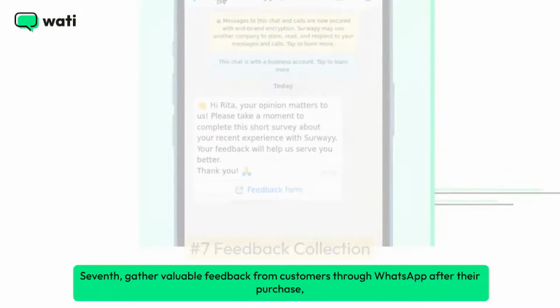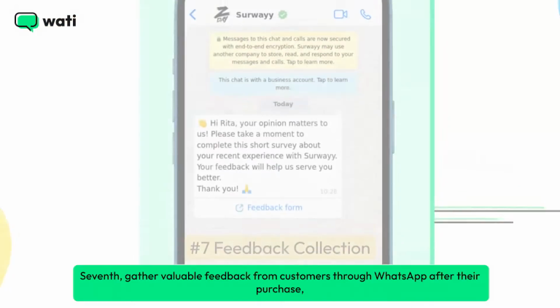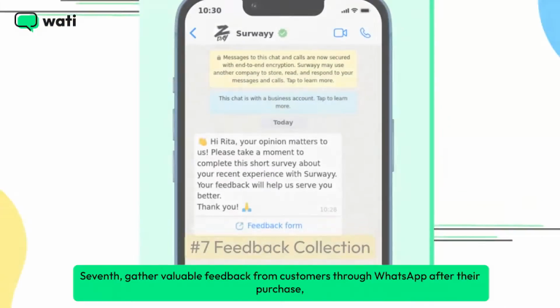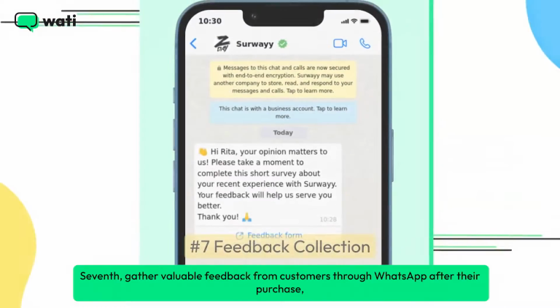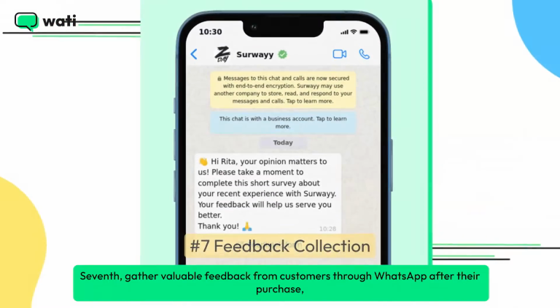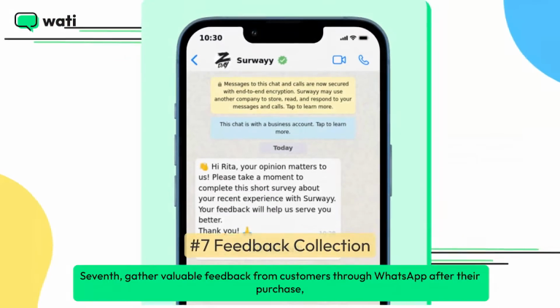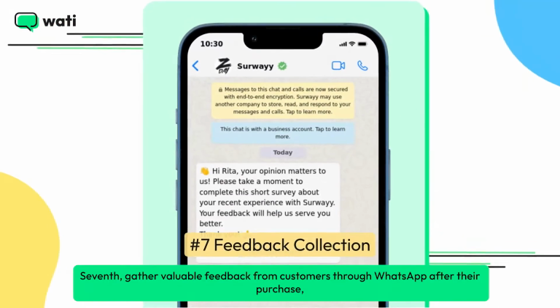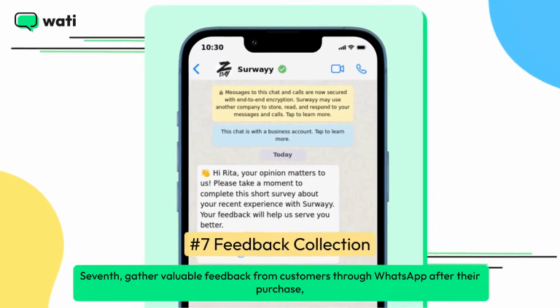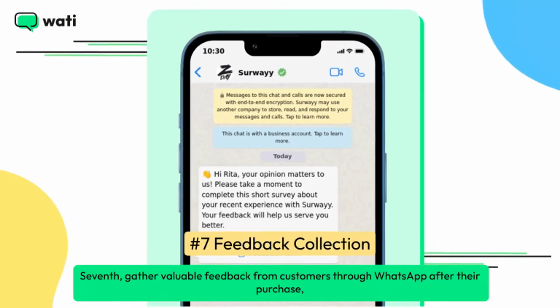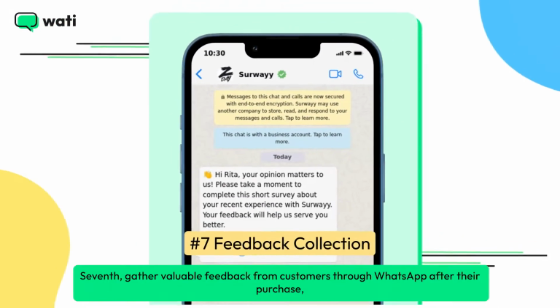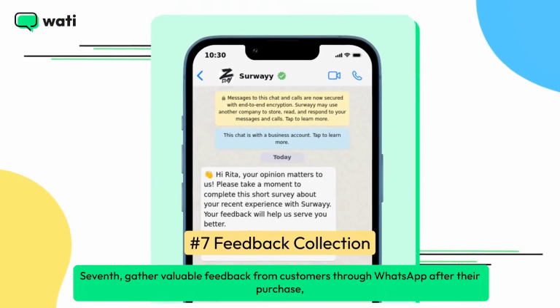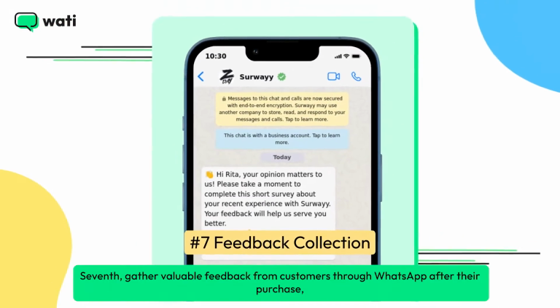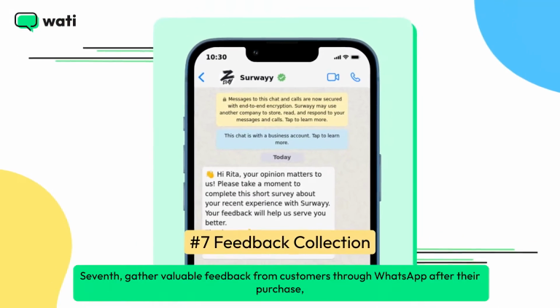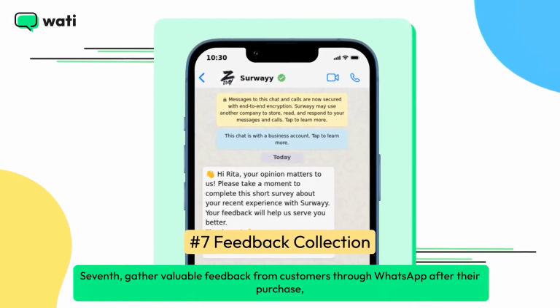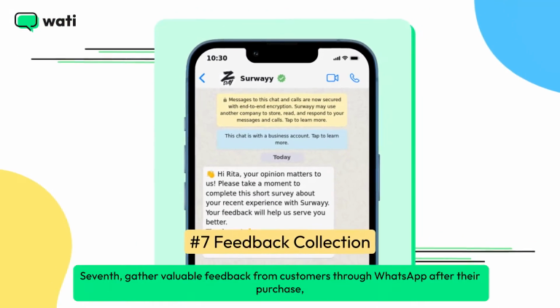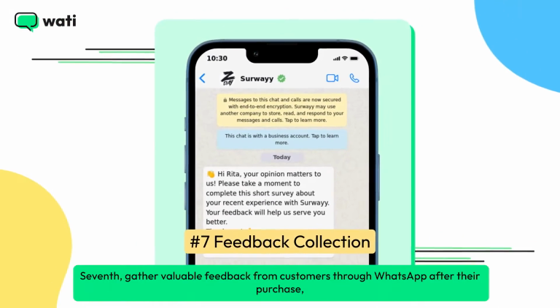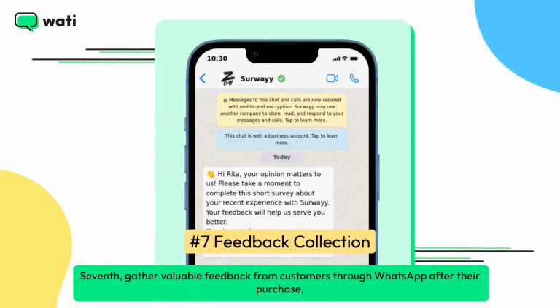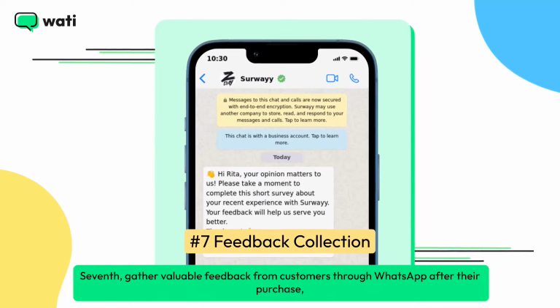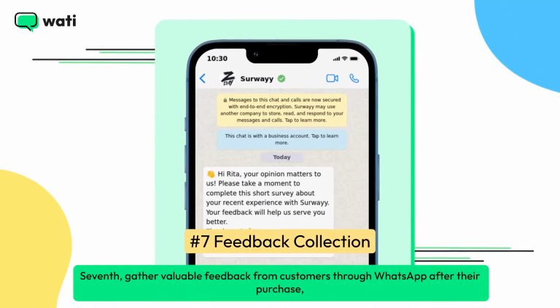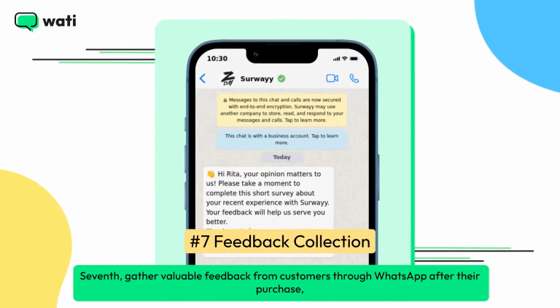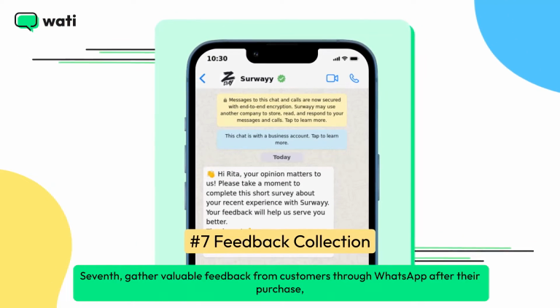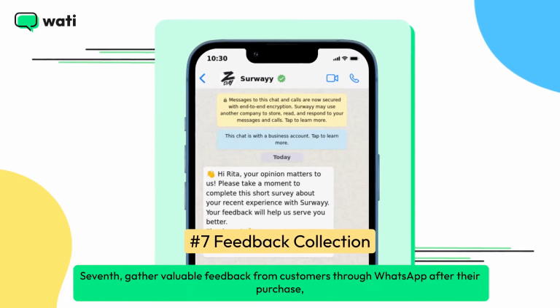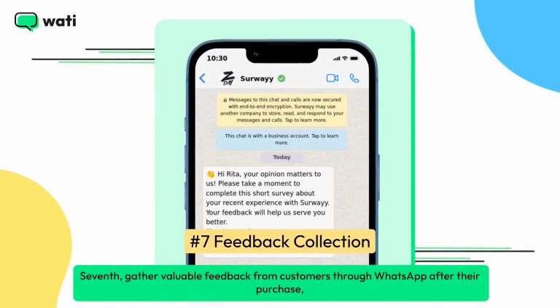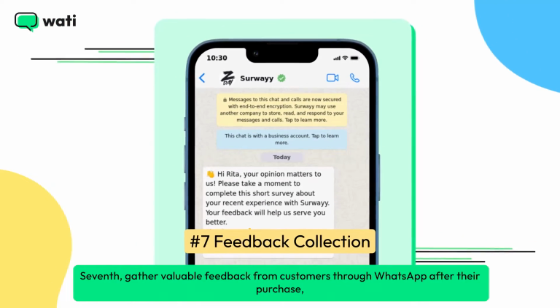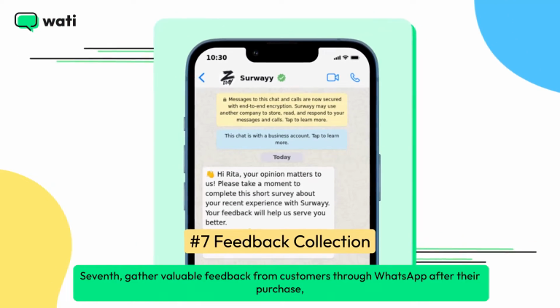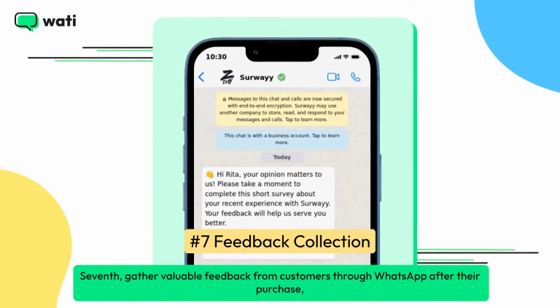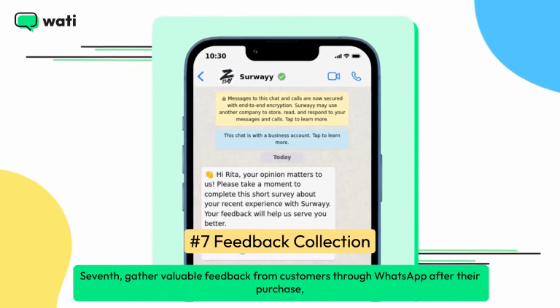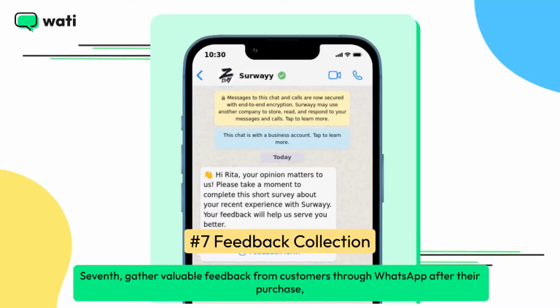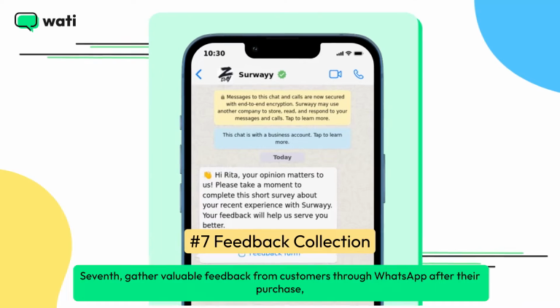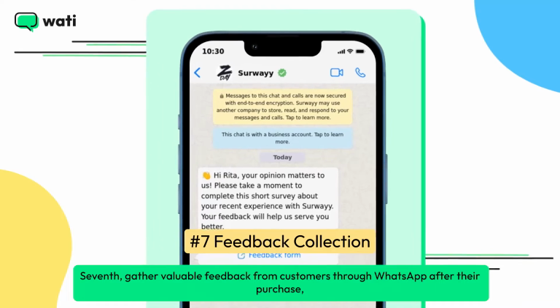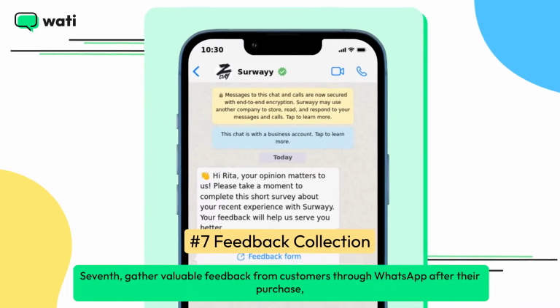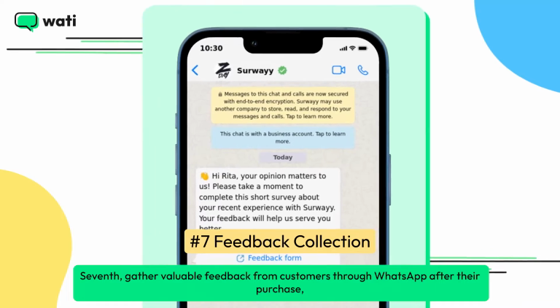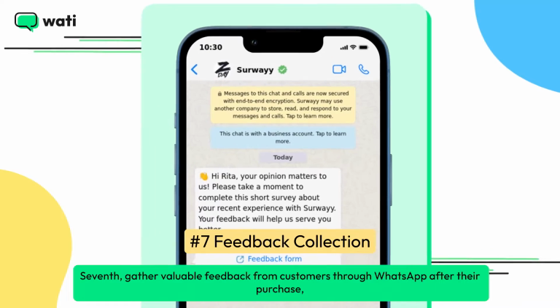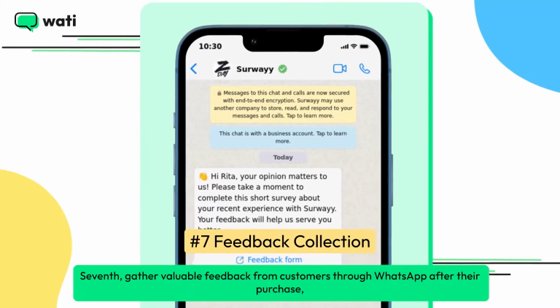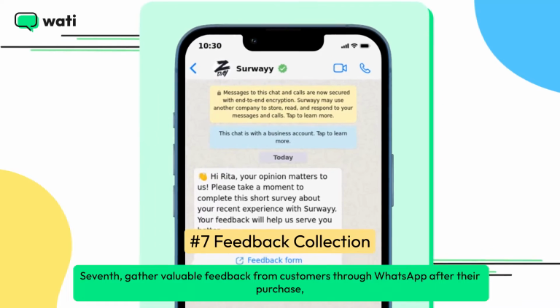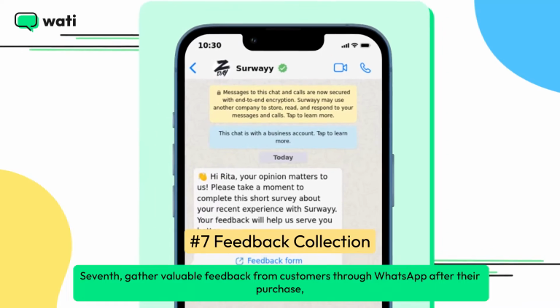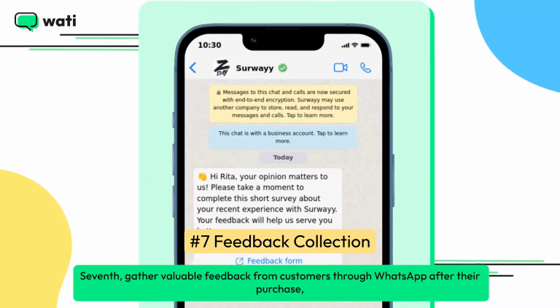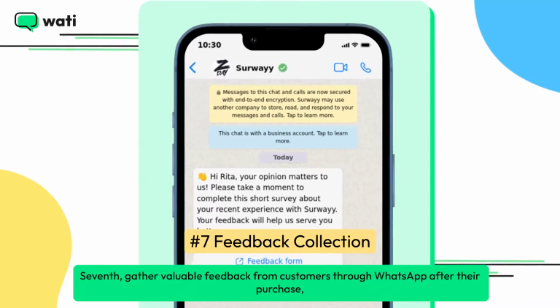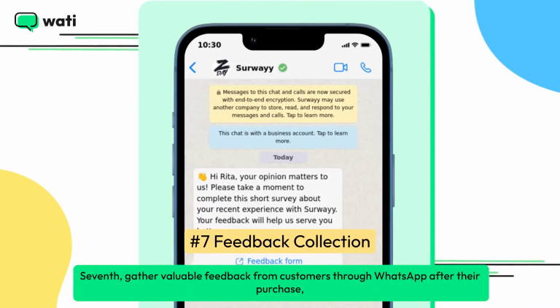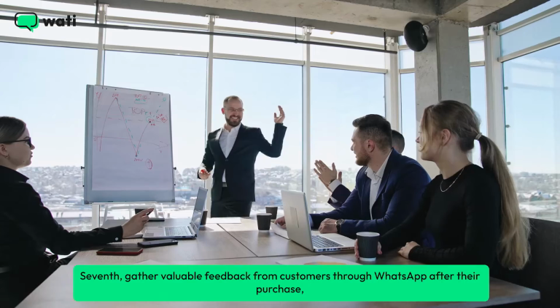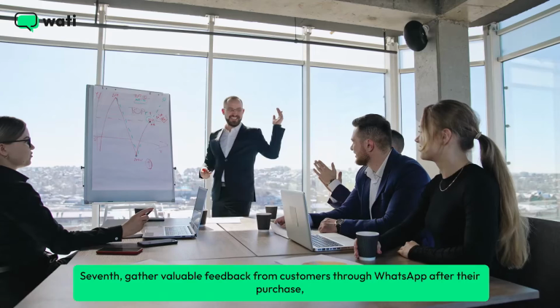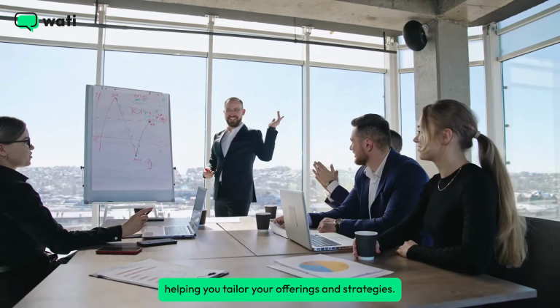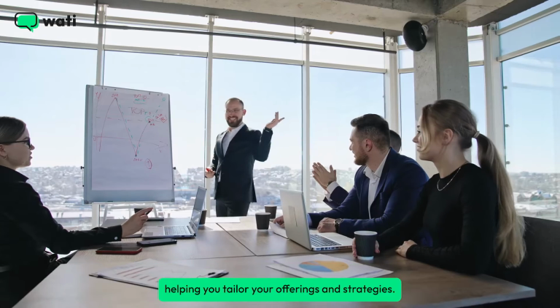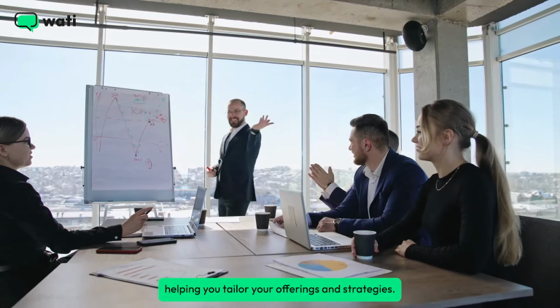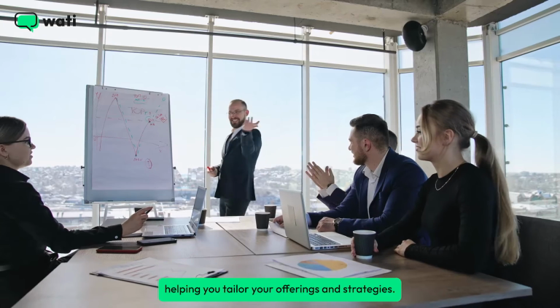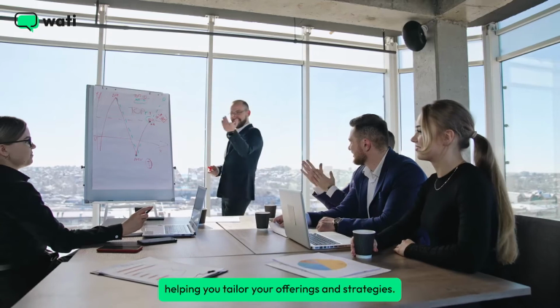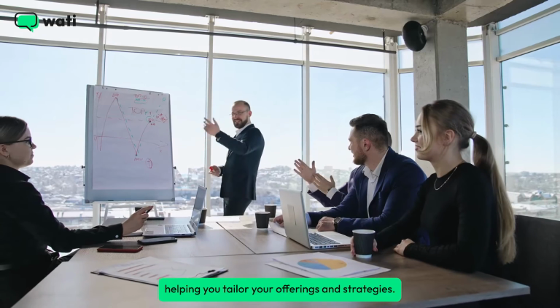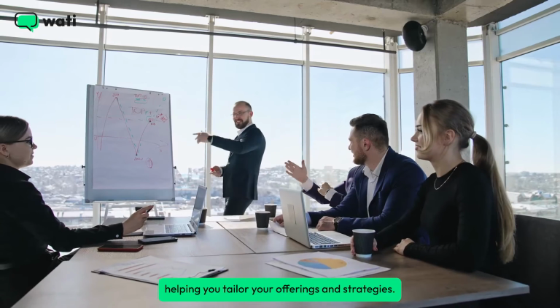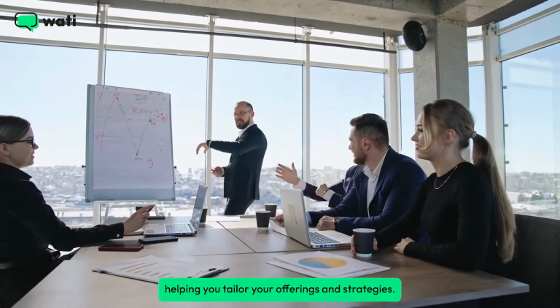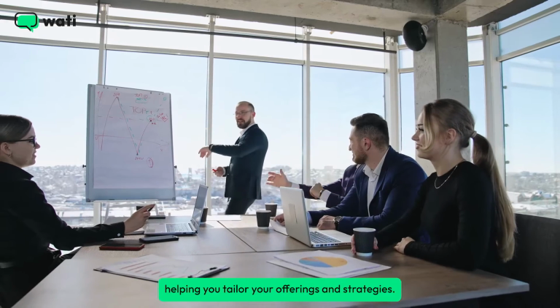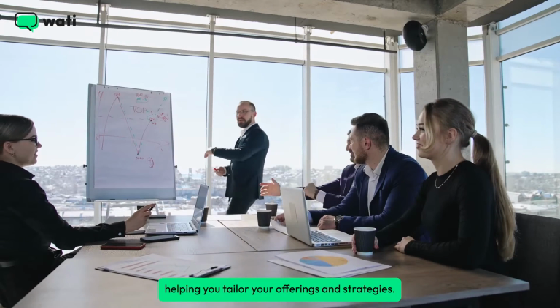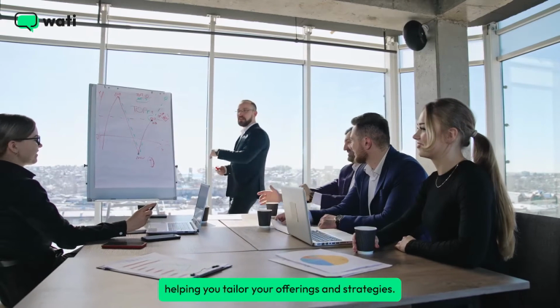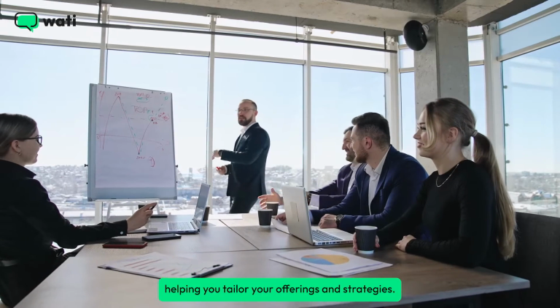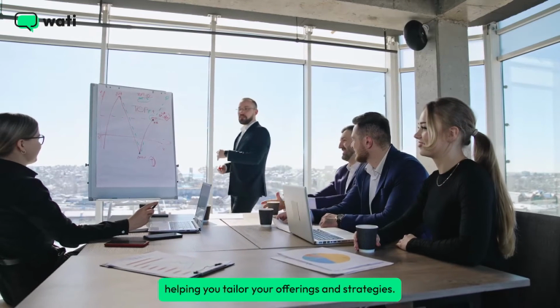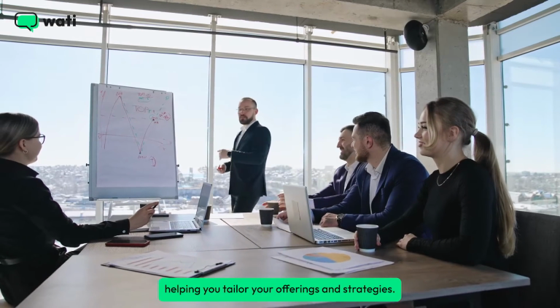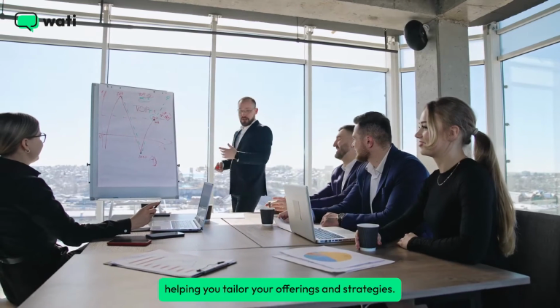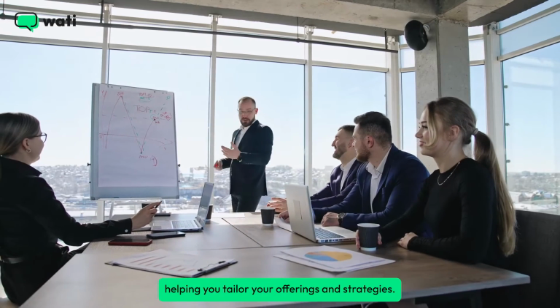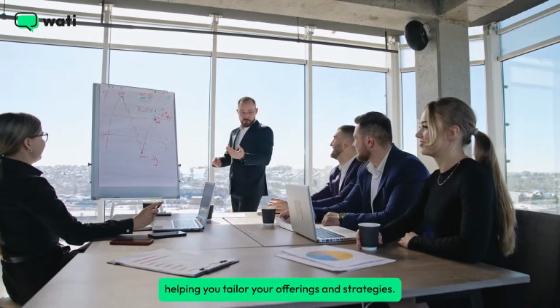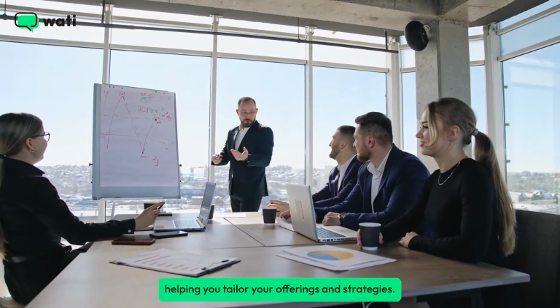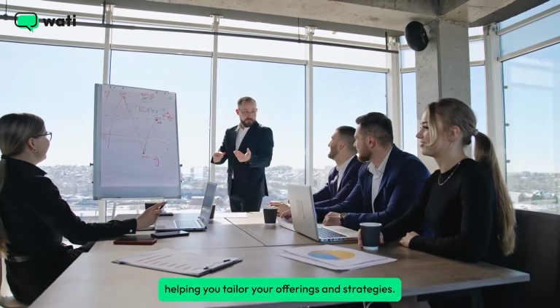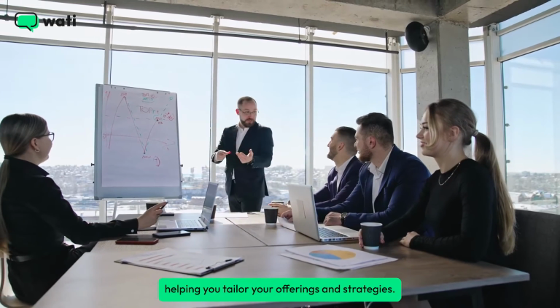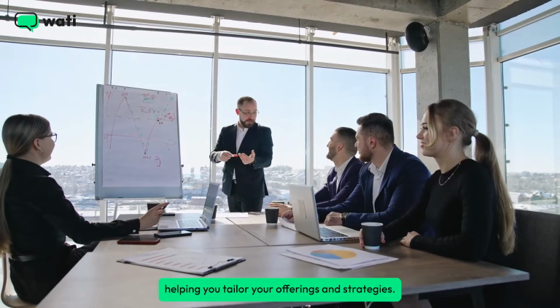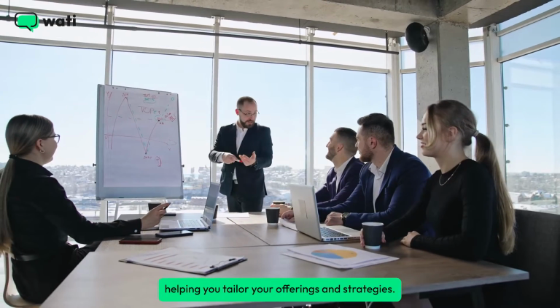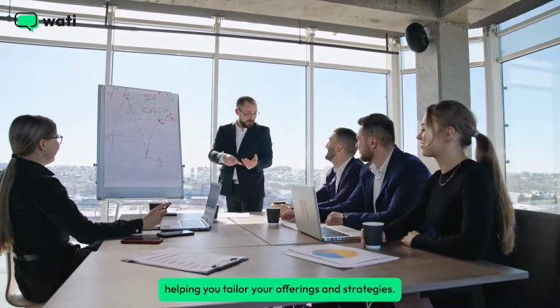Seventh, gather valuable feedback from customers through WhatsApp after their purchase, helping you tailor your offerings and strategies.